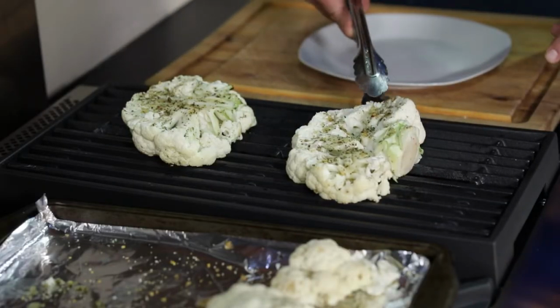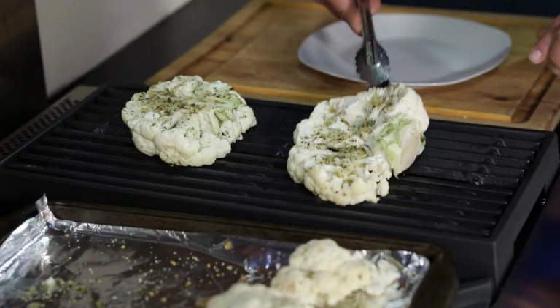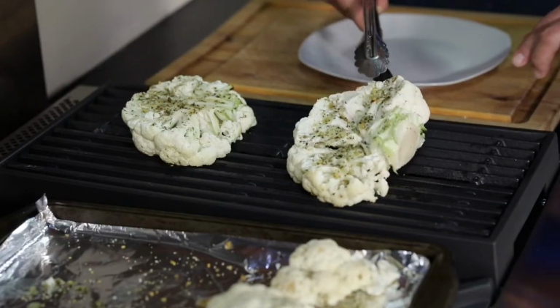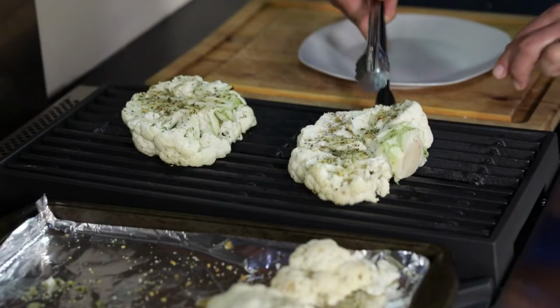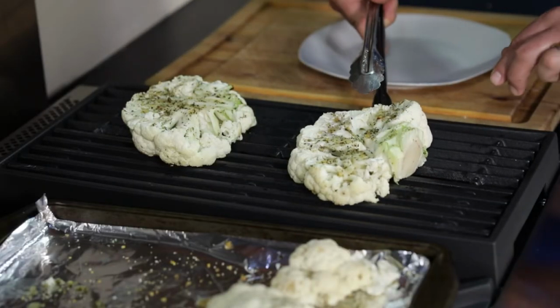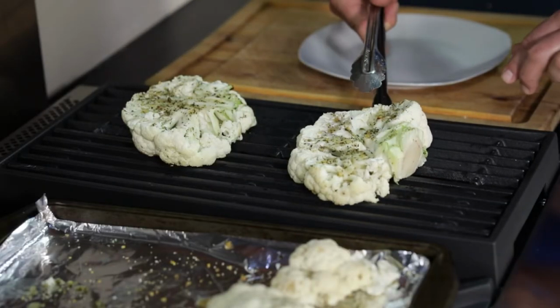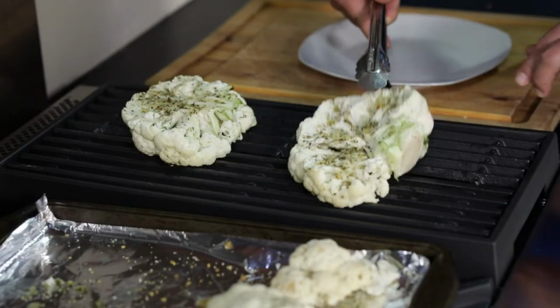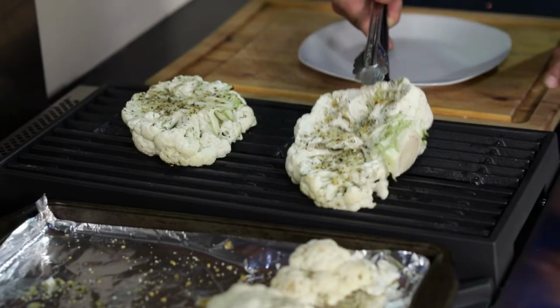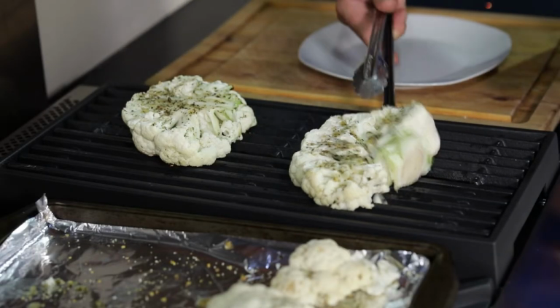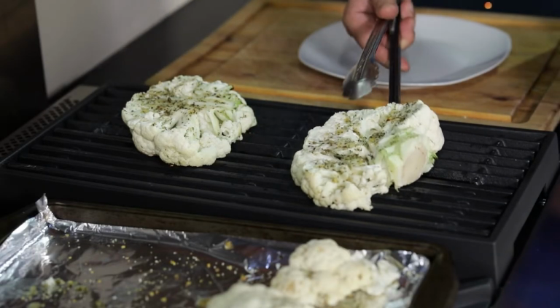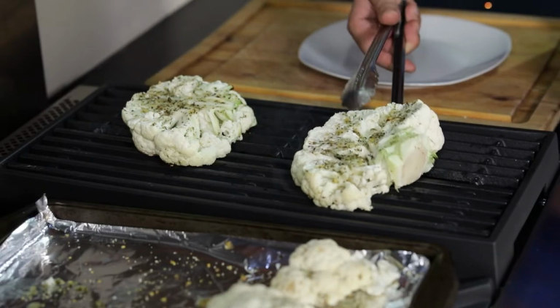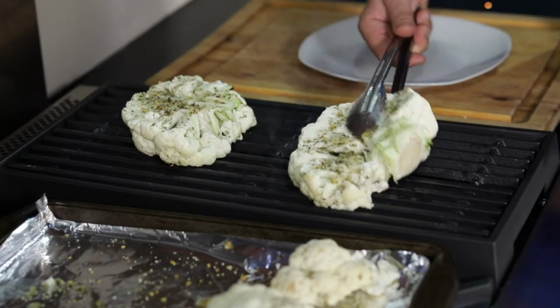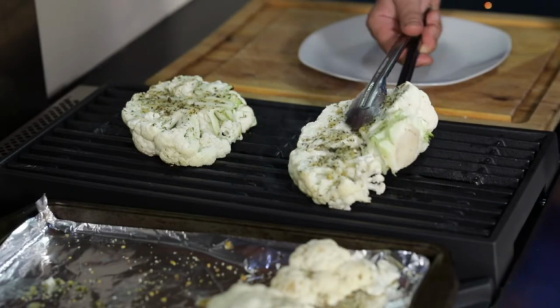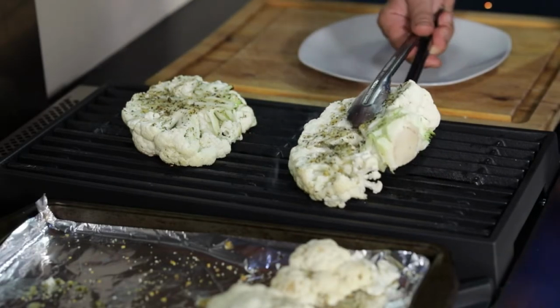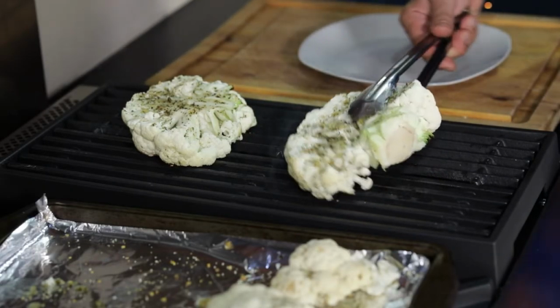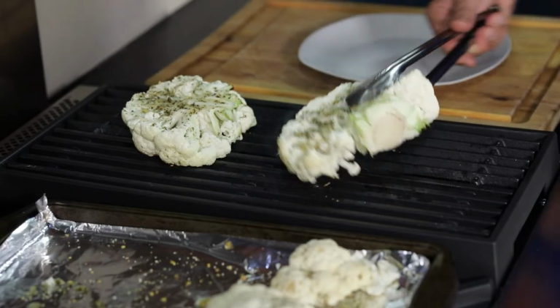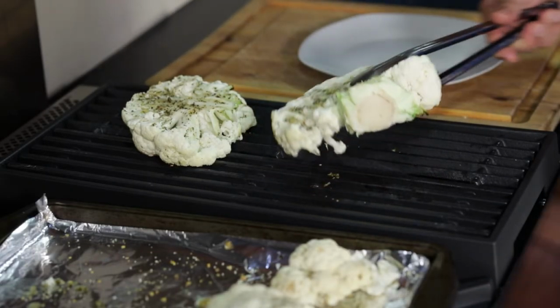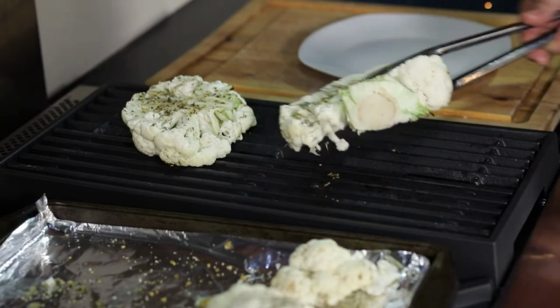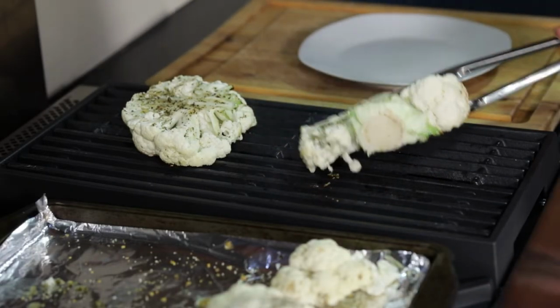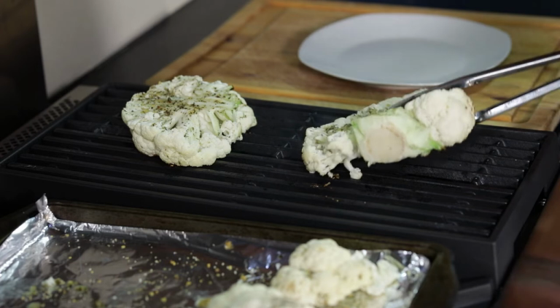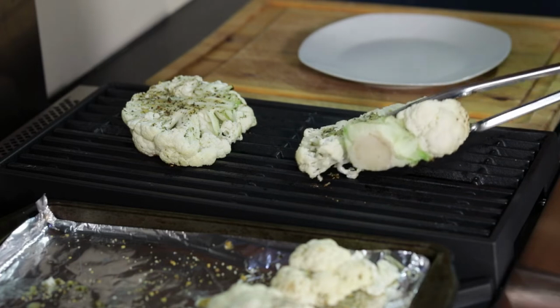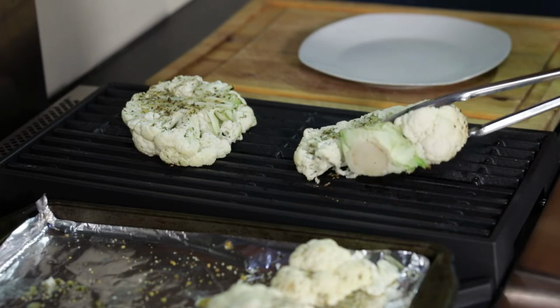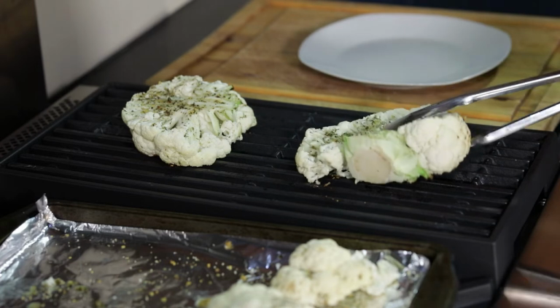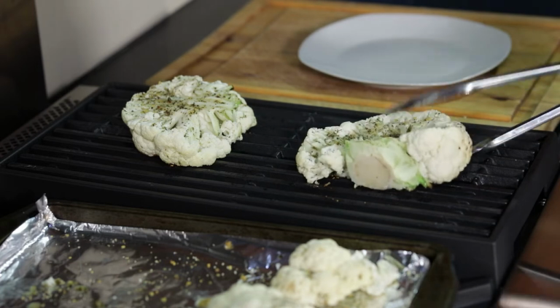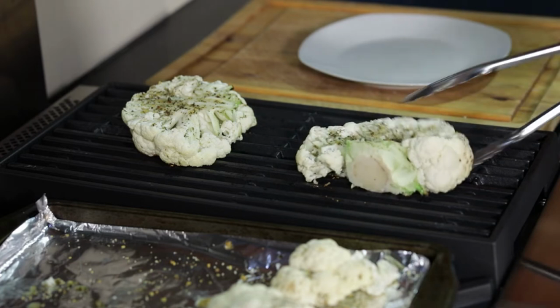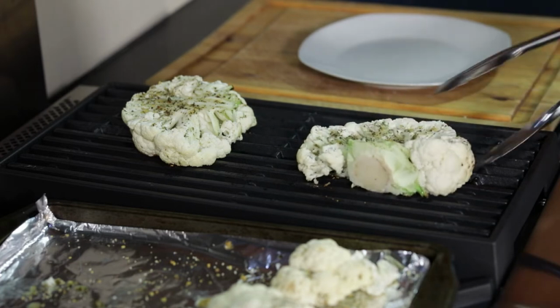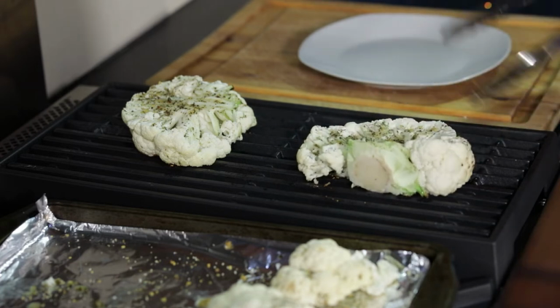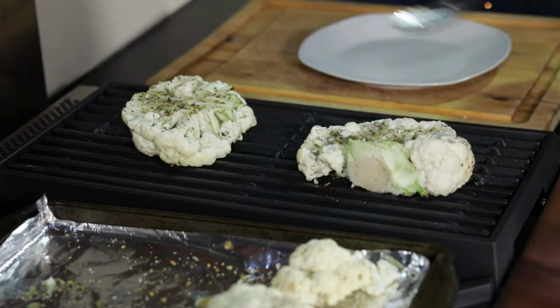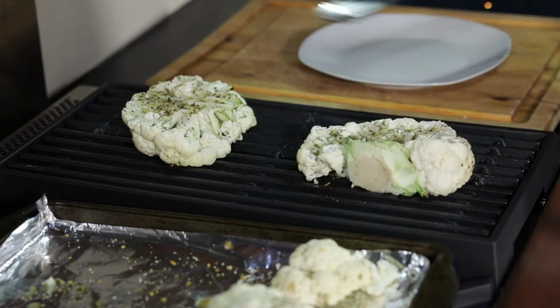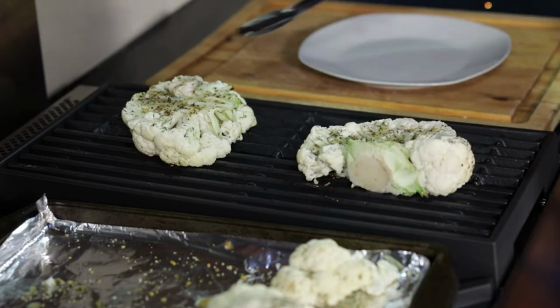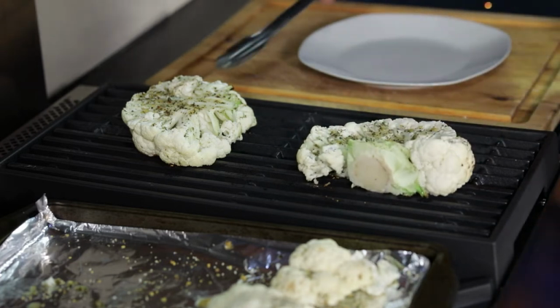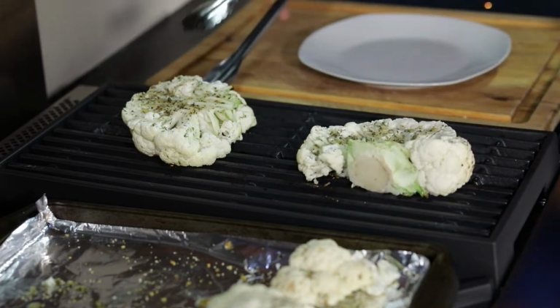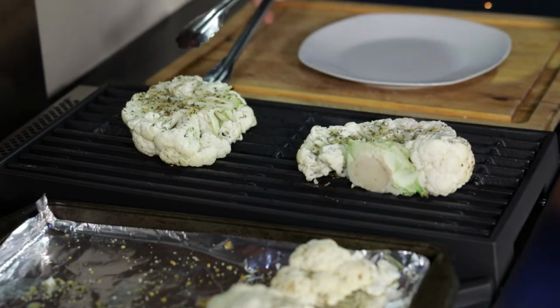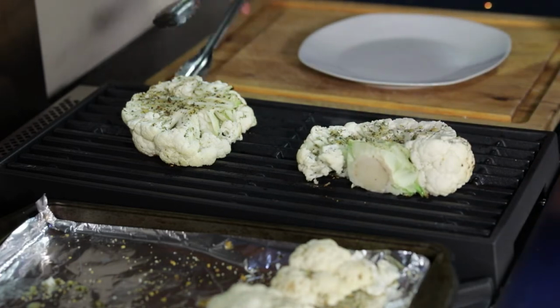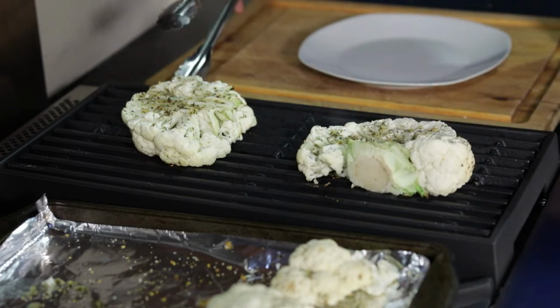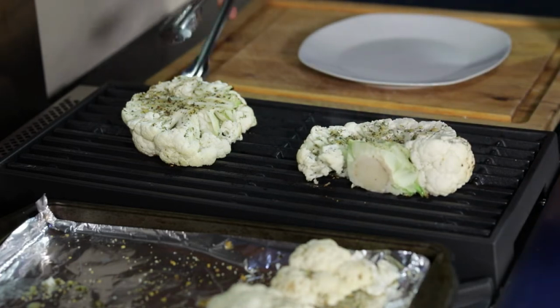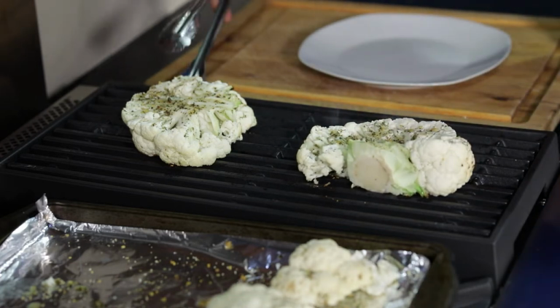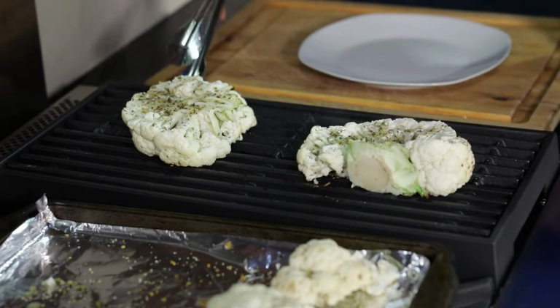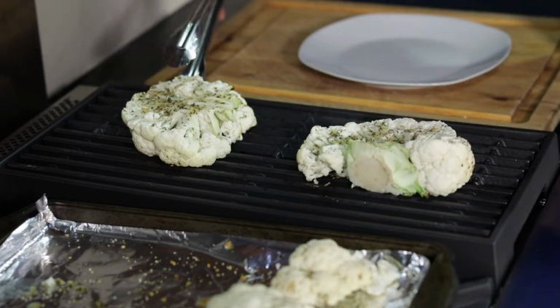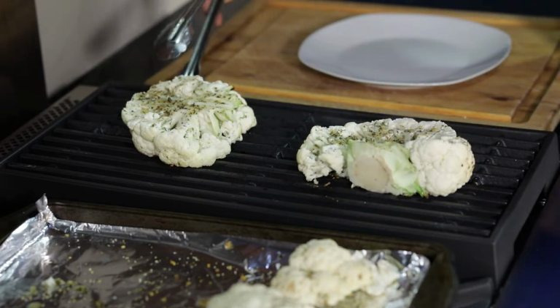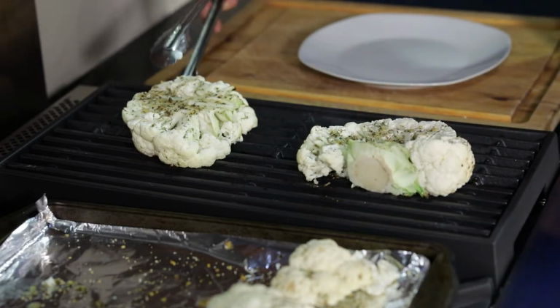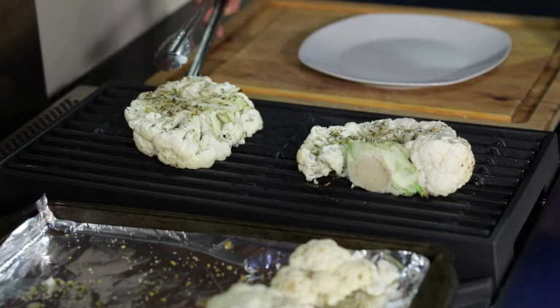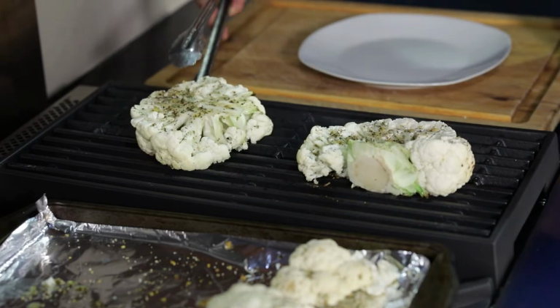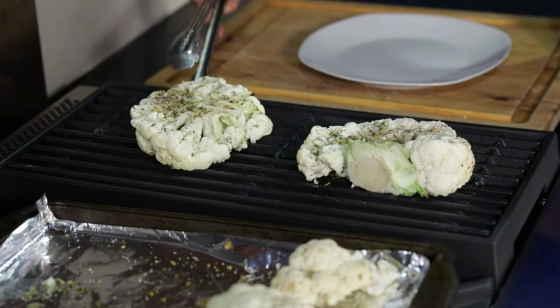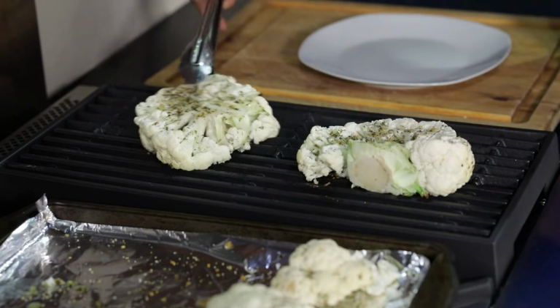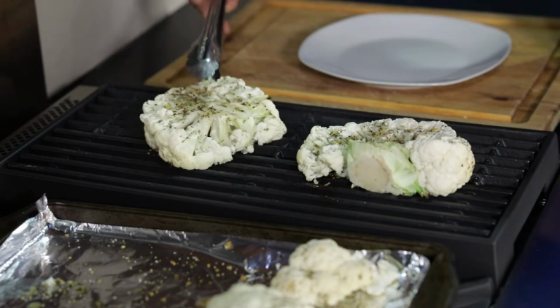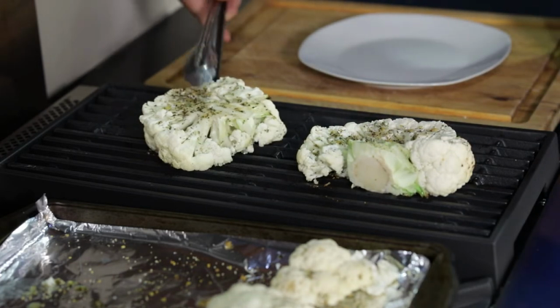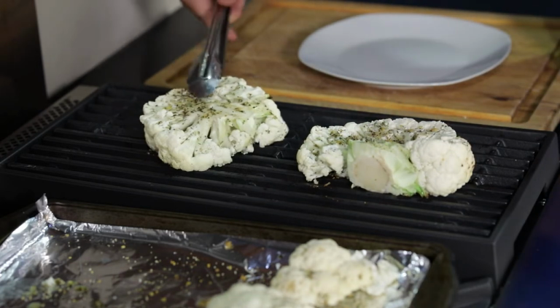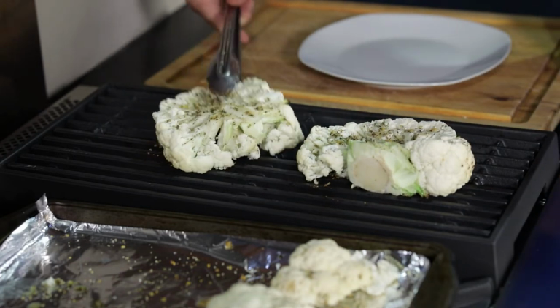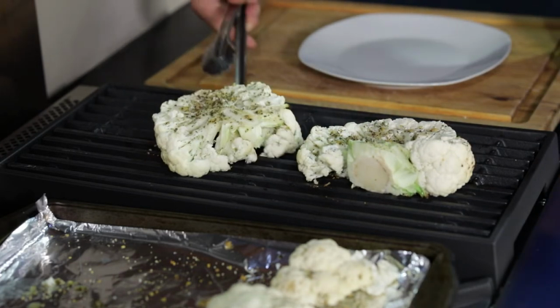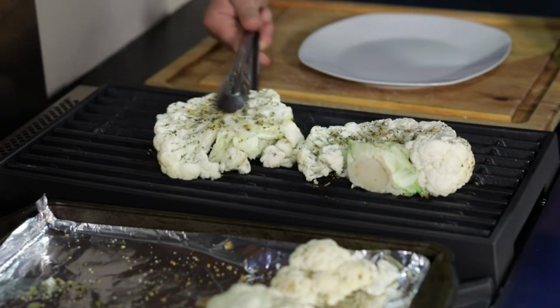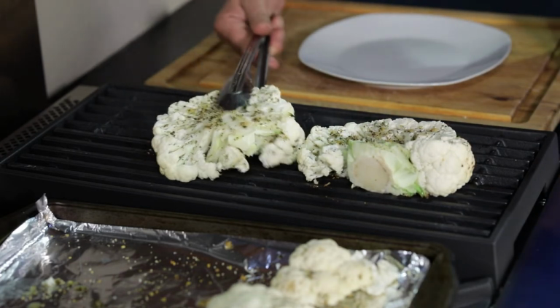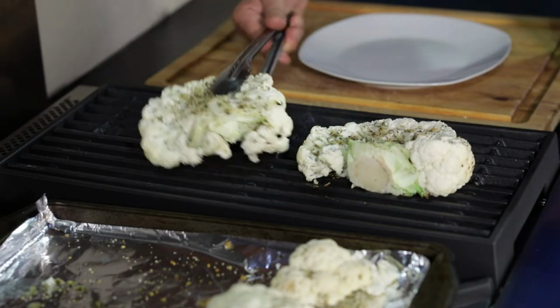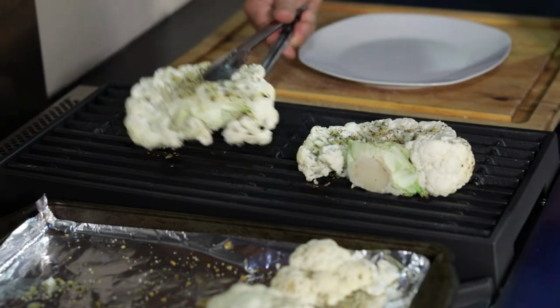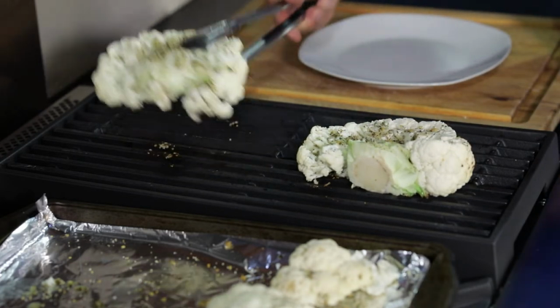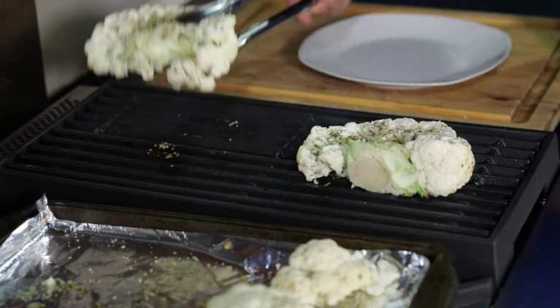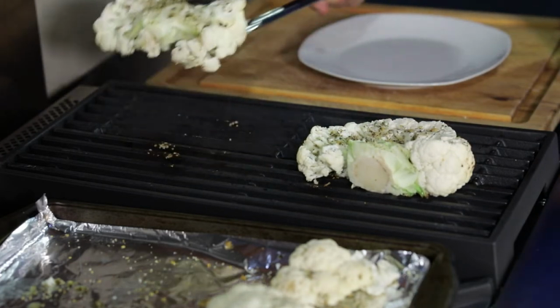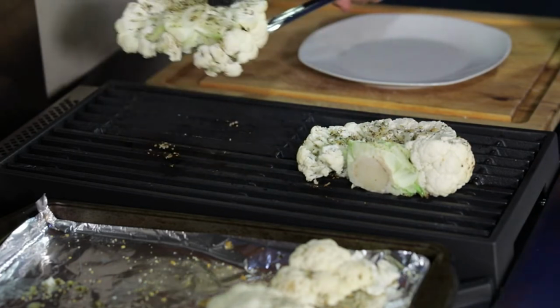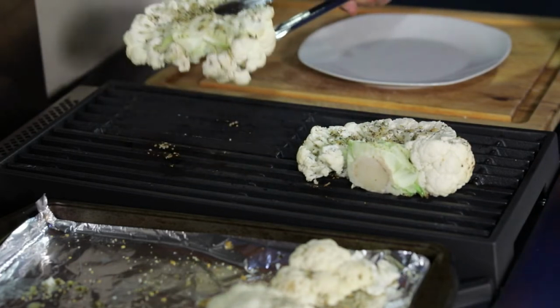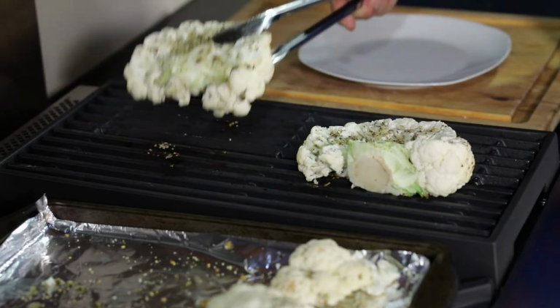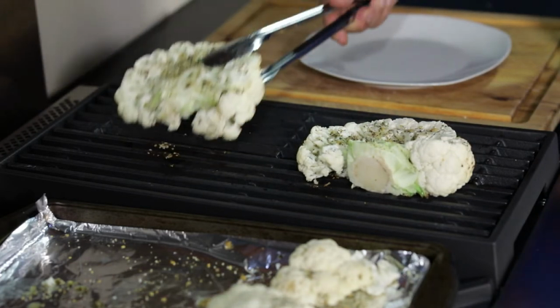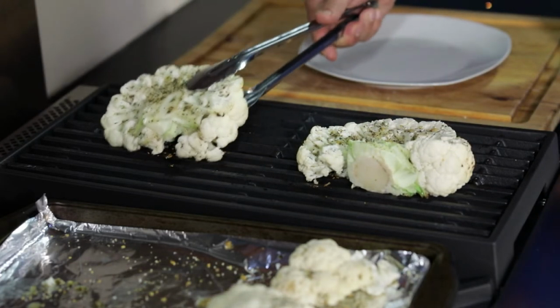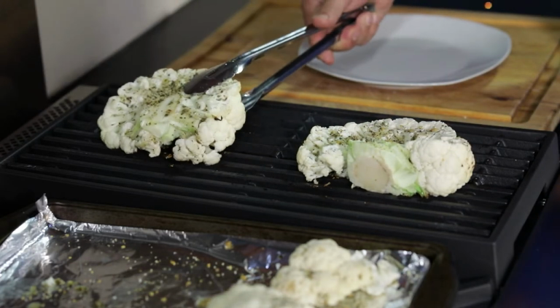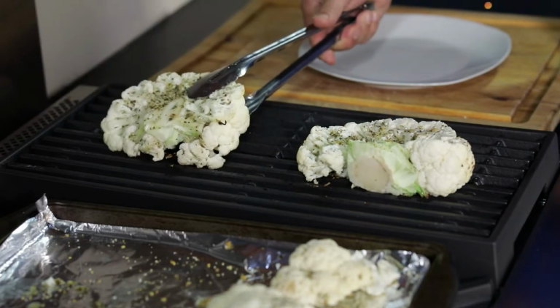All right, been about two minutes — we're just gonna give it a nice half turn right here. Pick it up, give it a nice half turn so we can work on getting those good grill marks. Just like that.